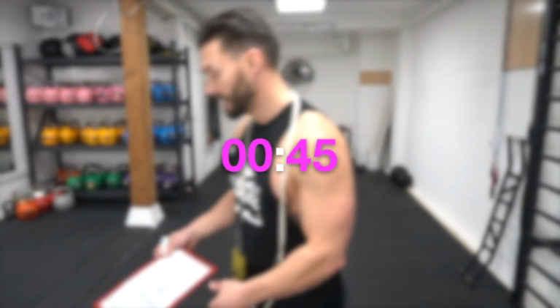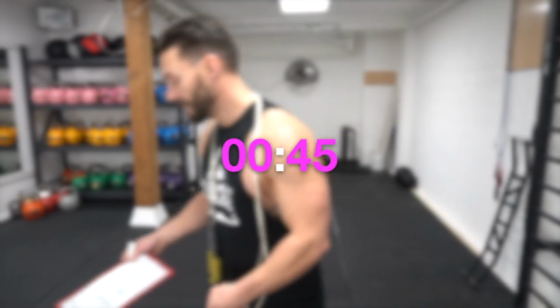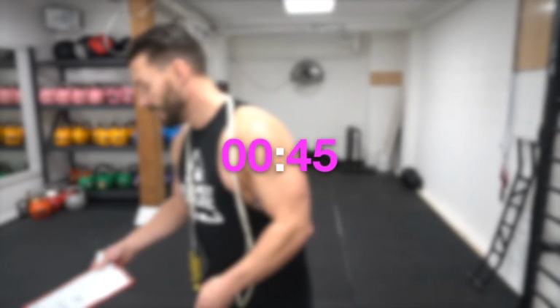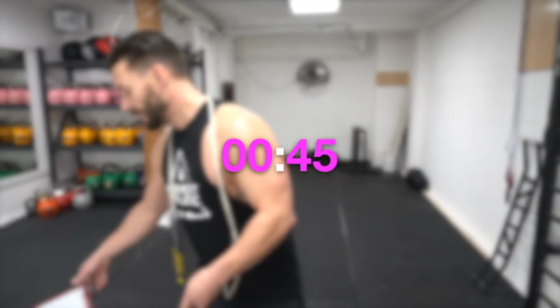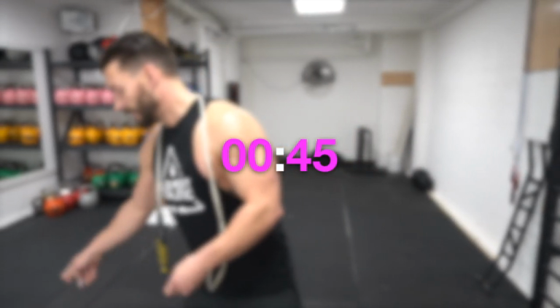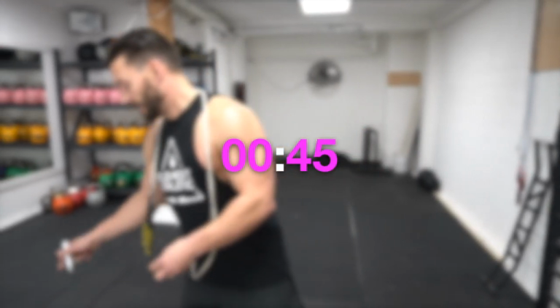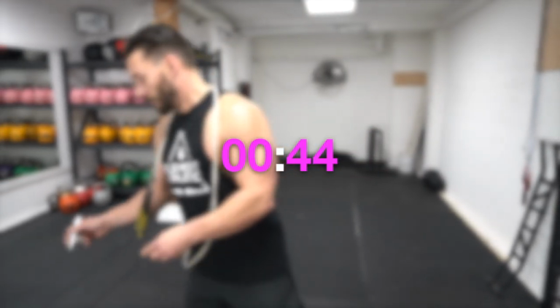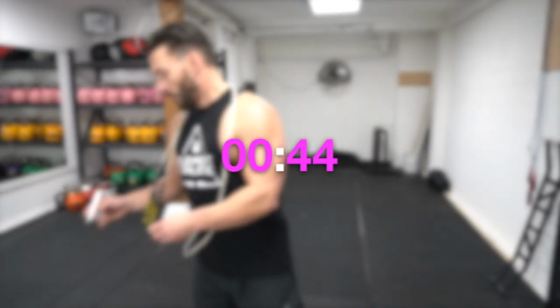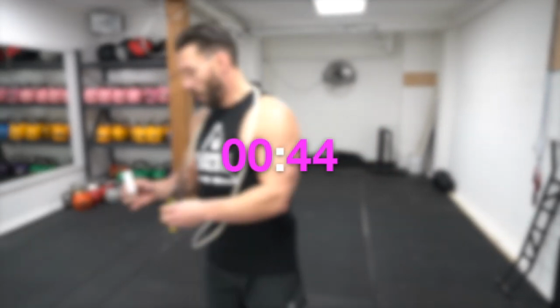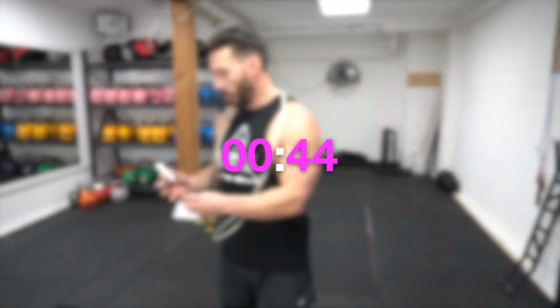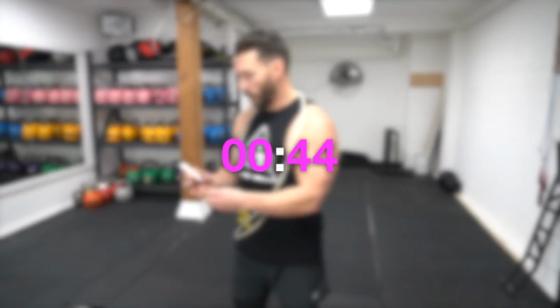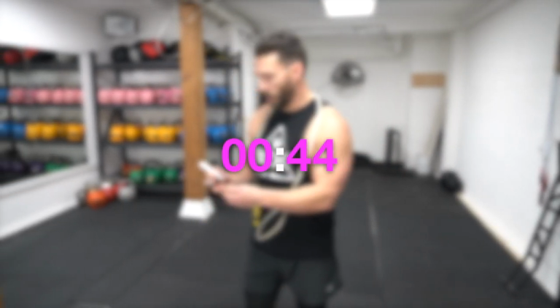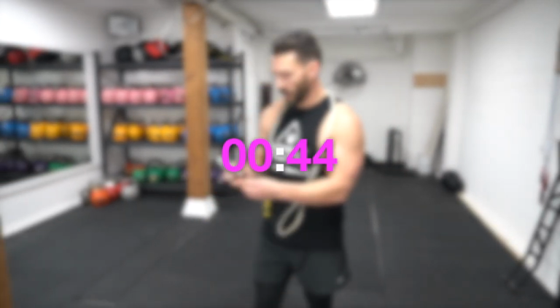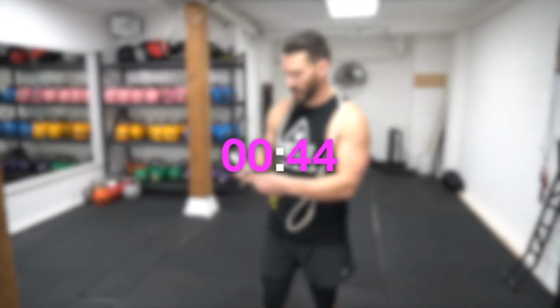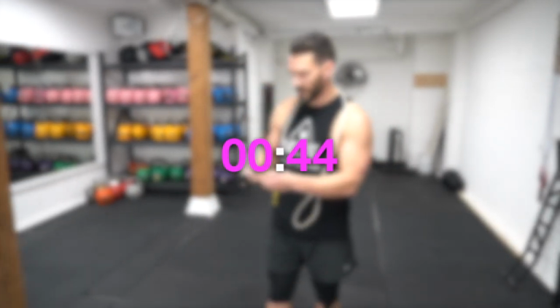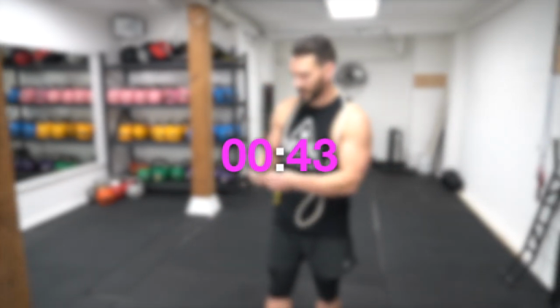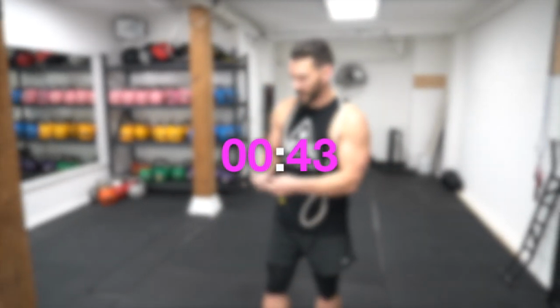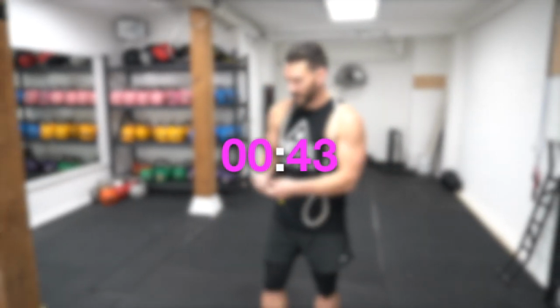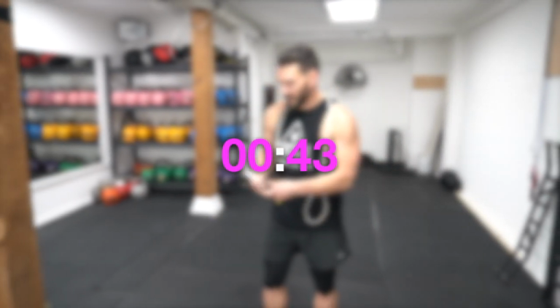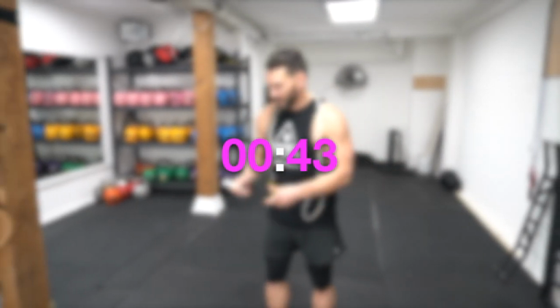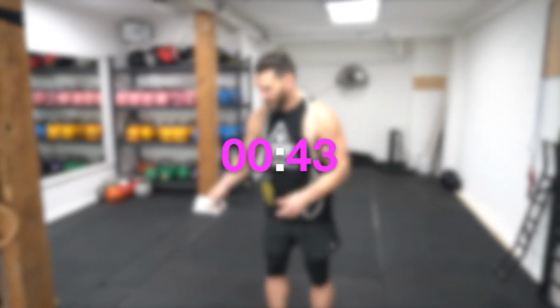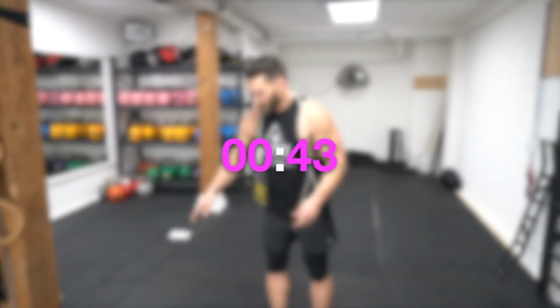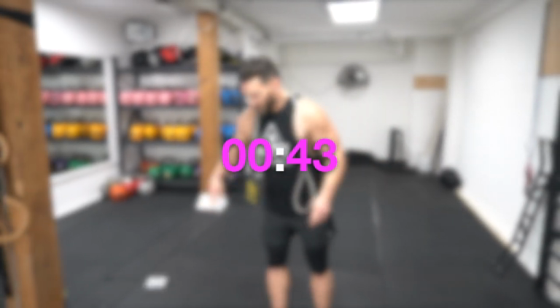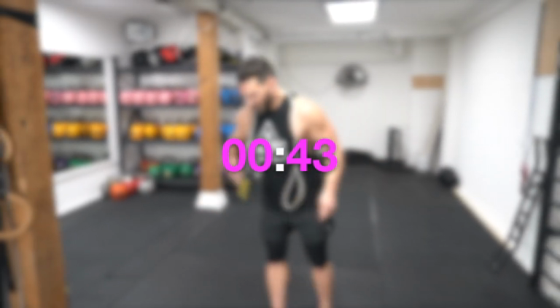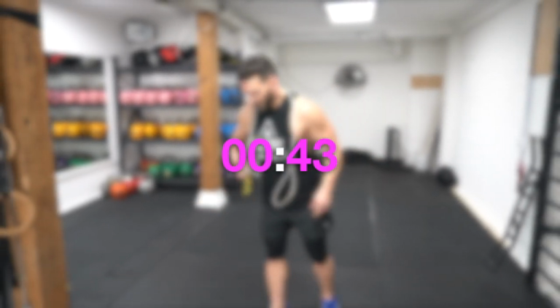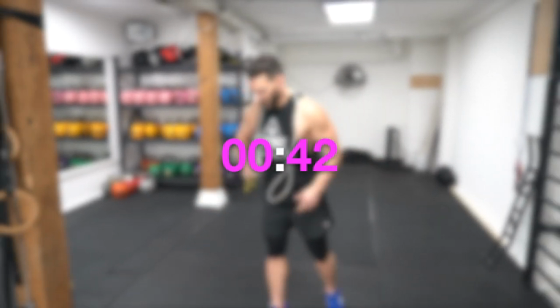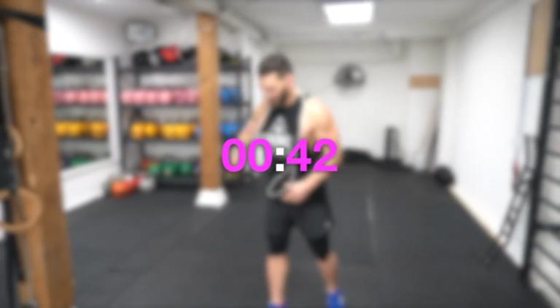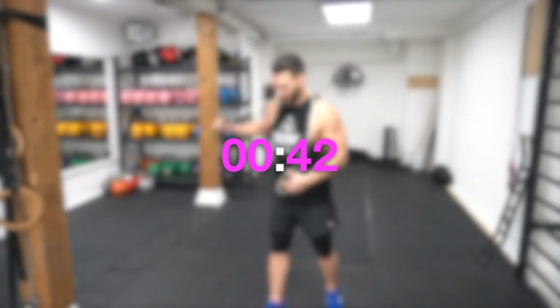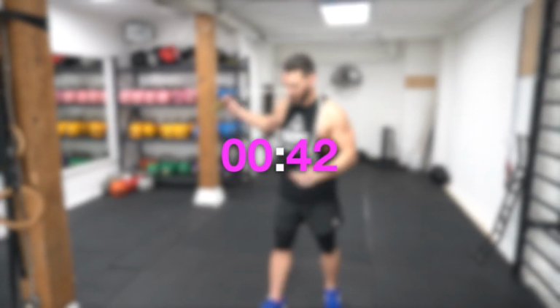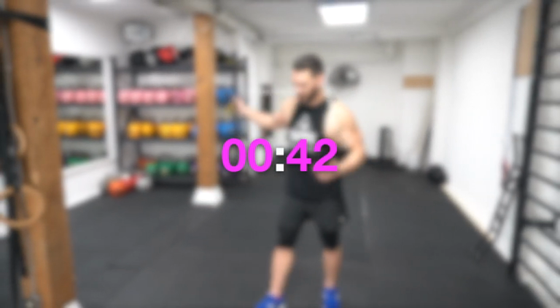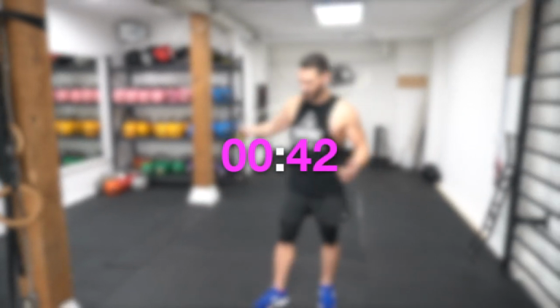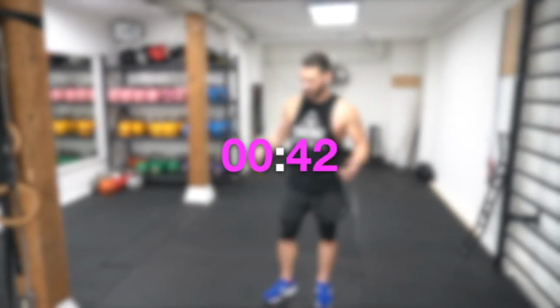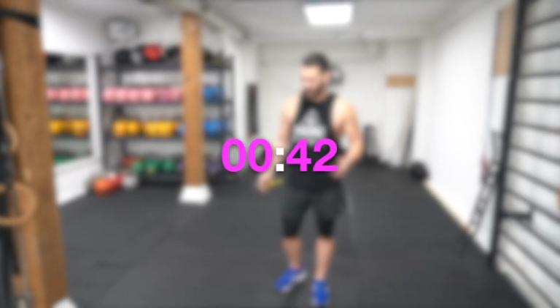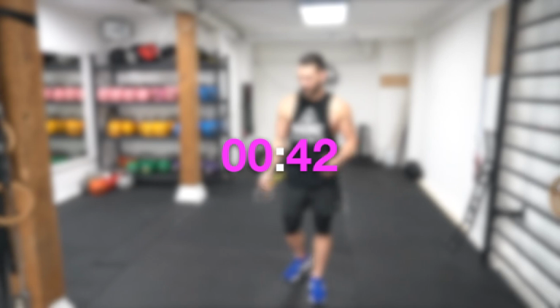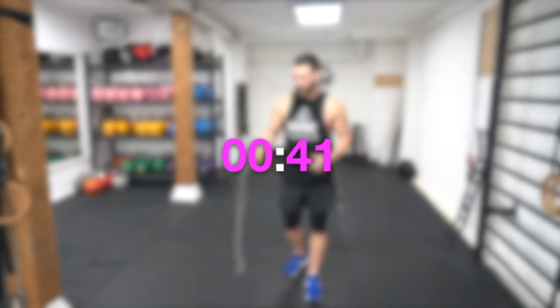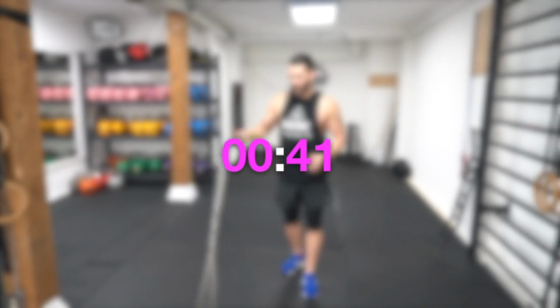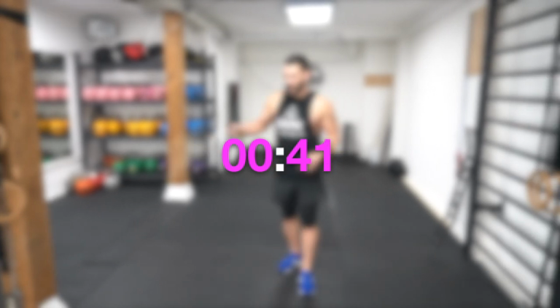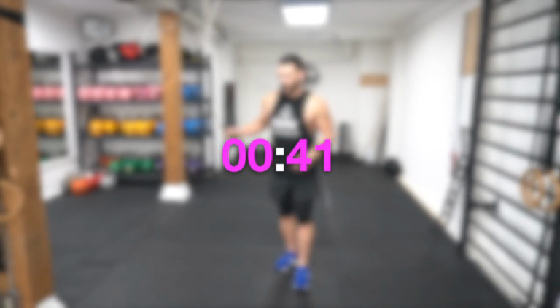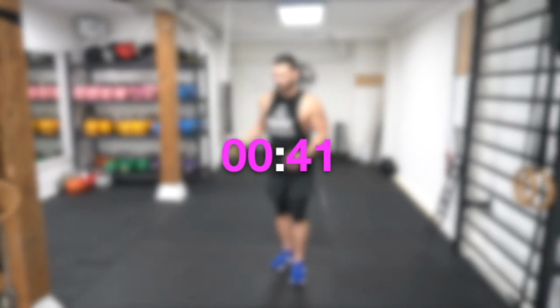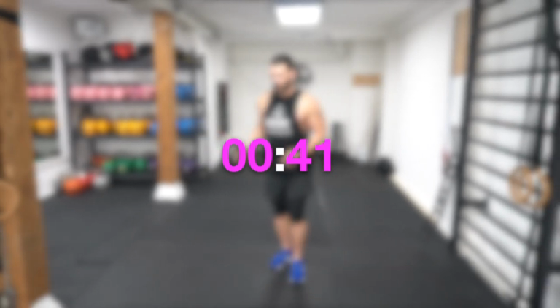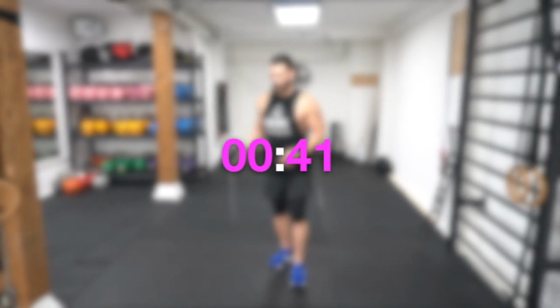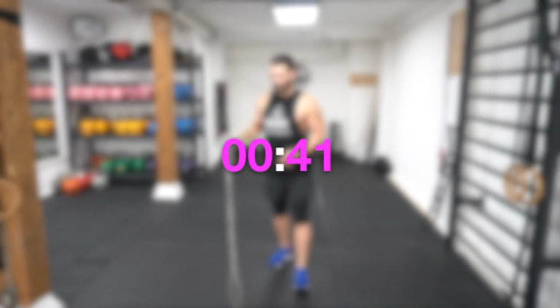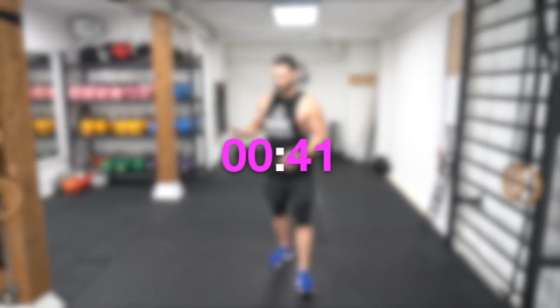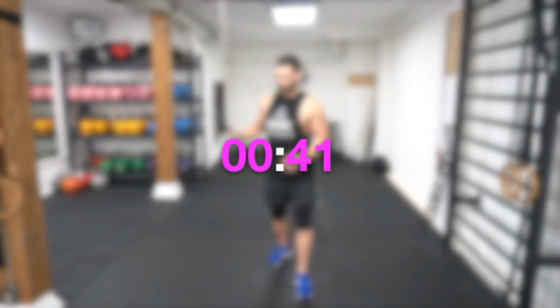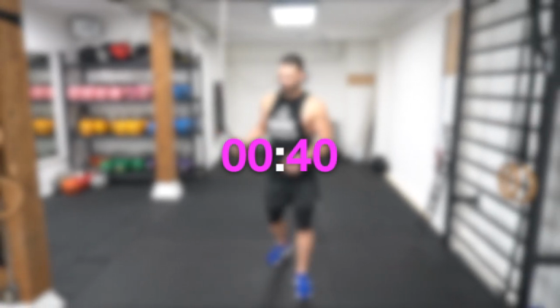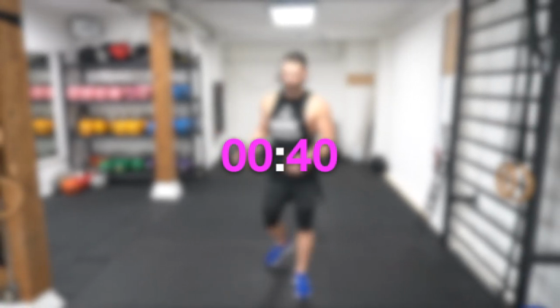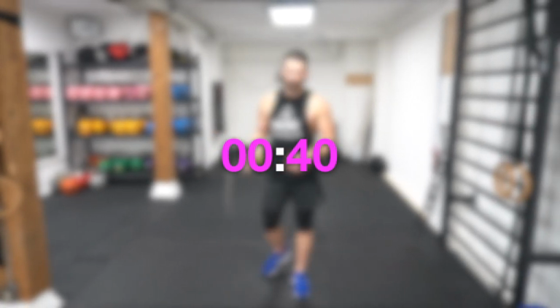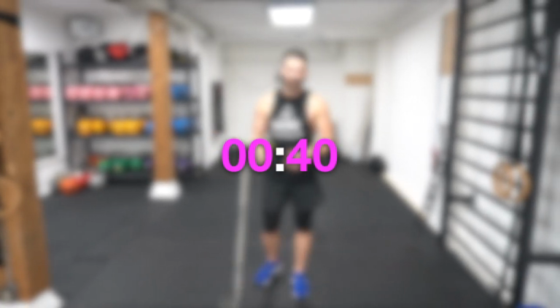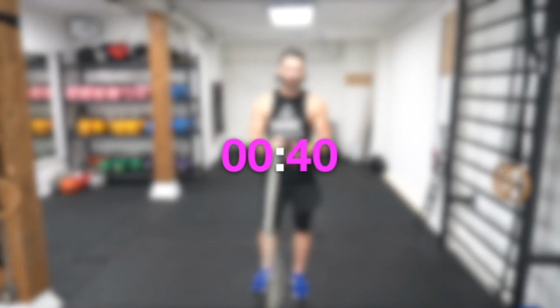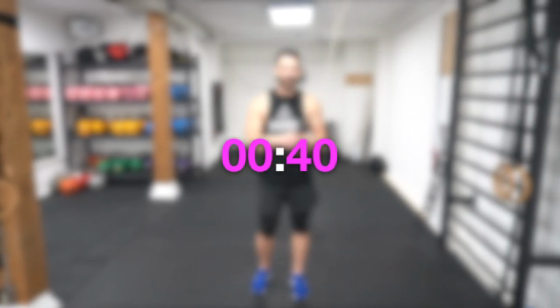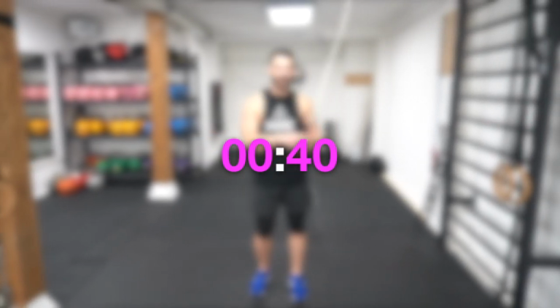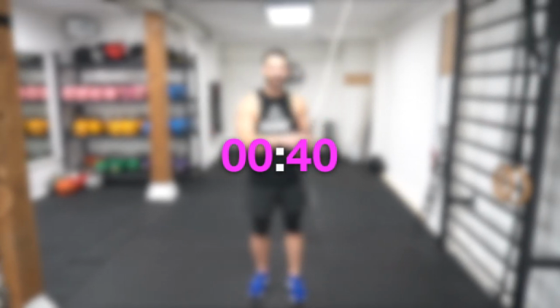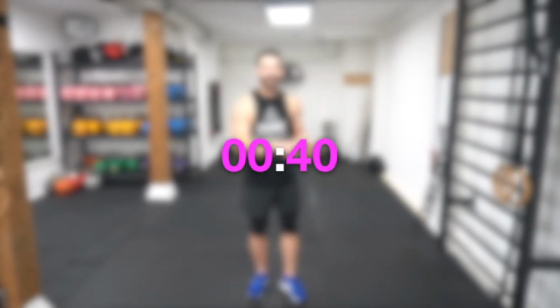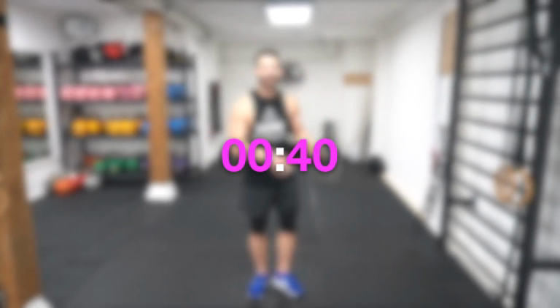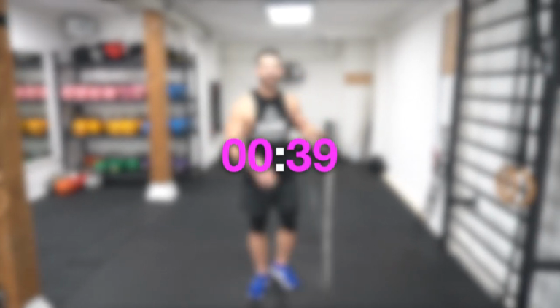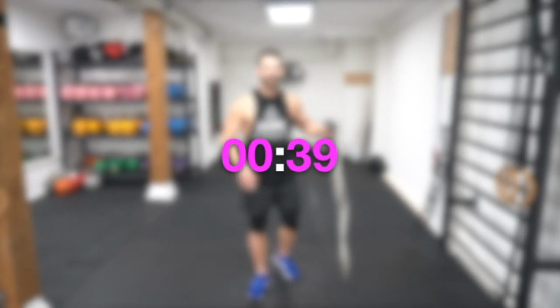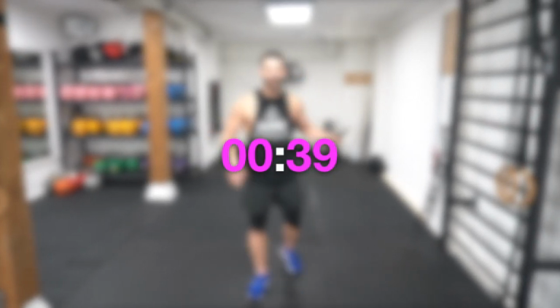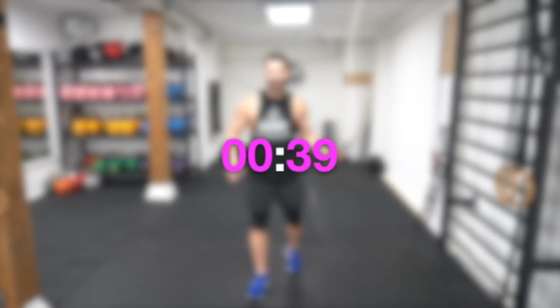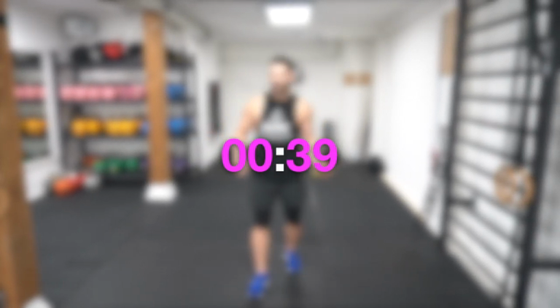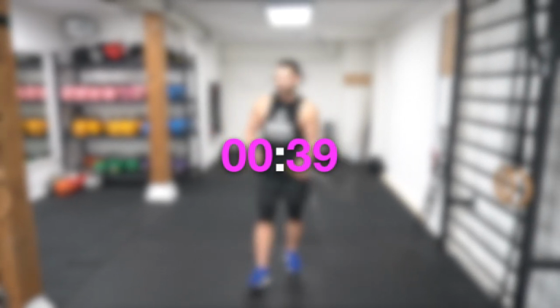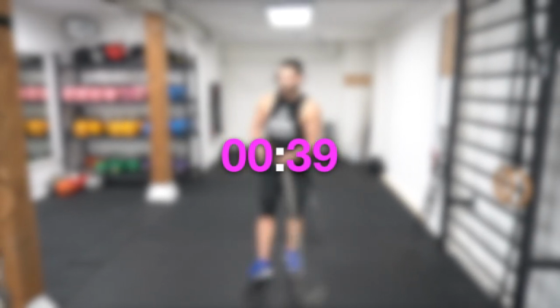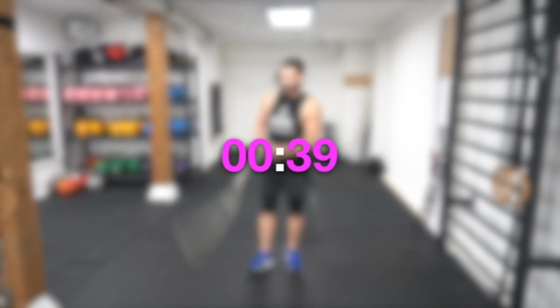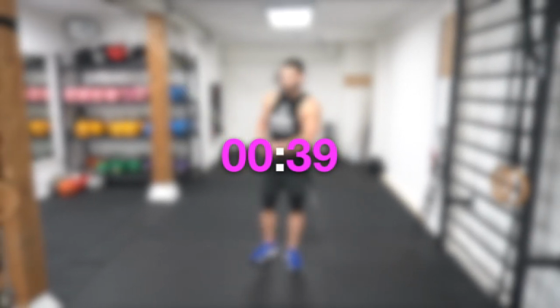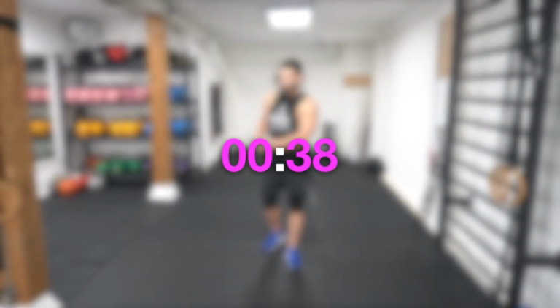Keep resting for the rest of the 60 seconds and get ready.